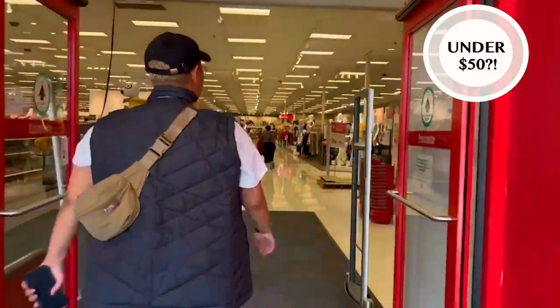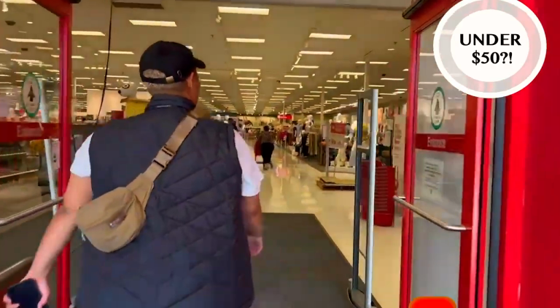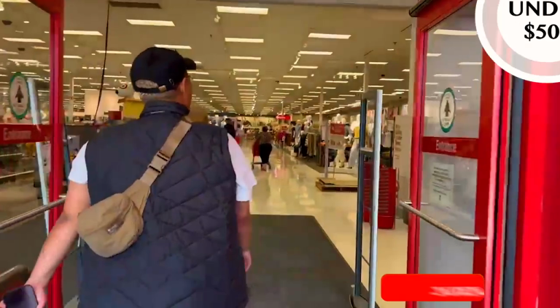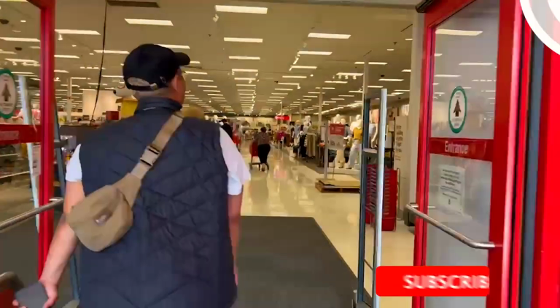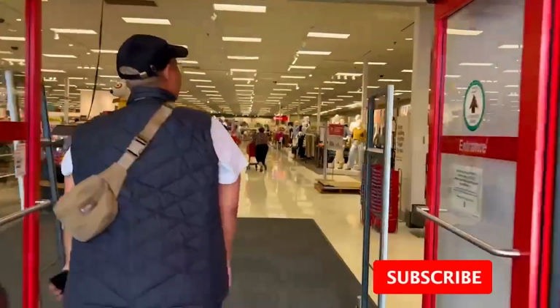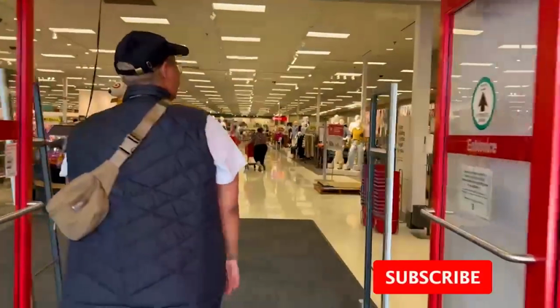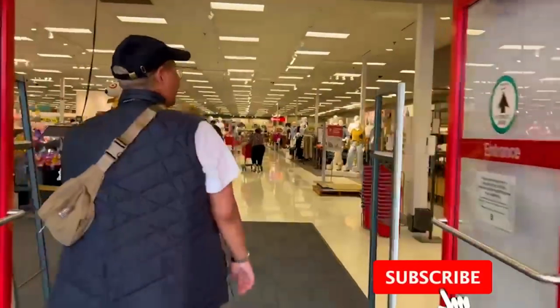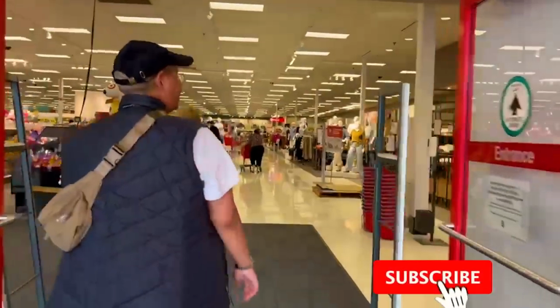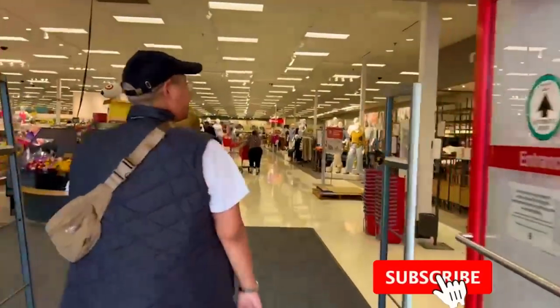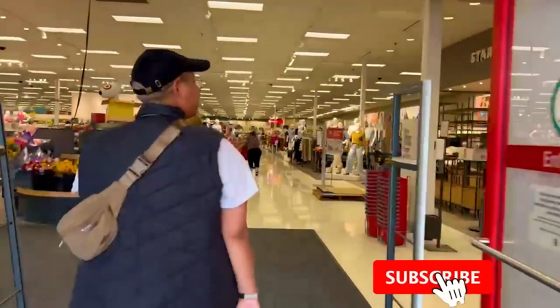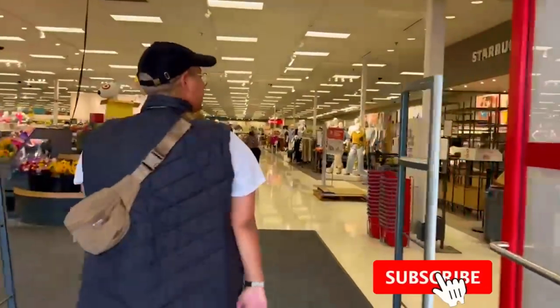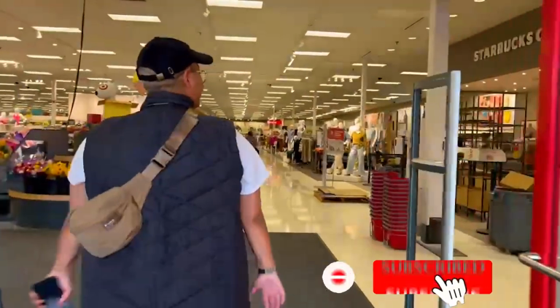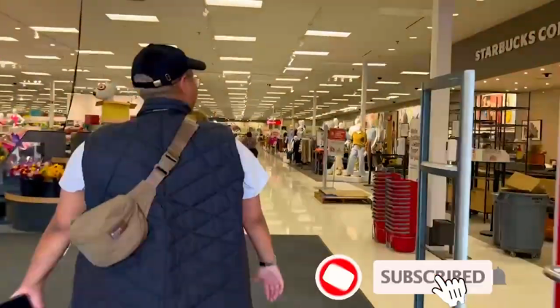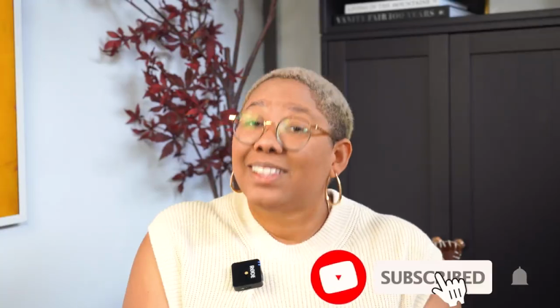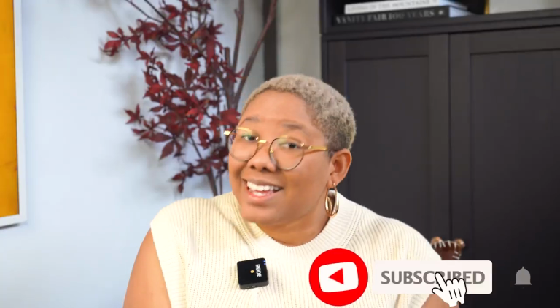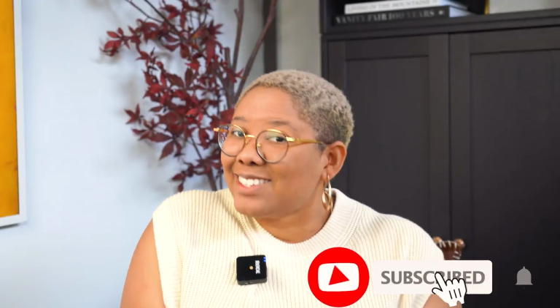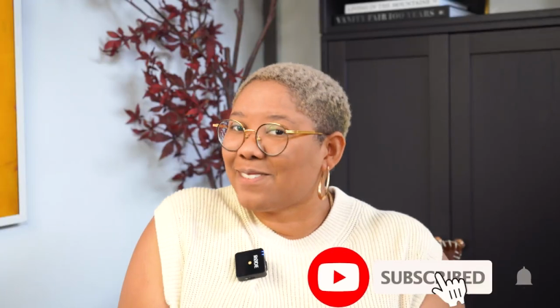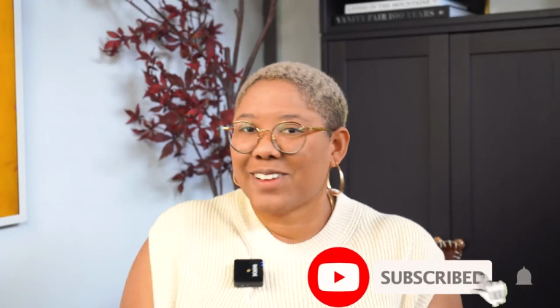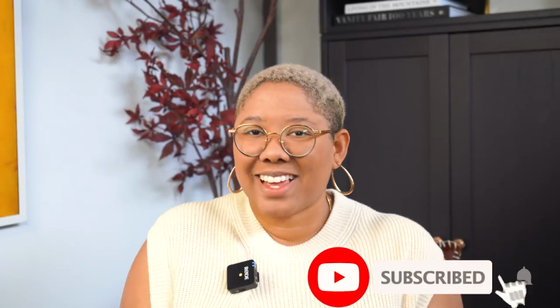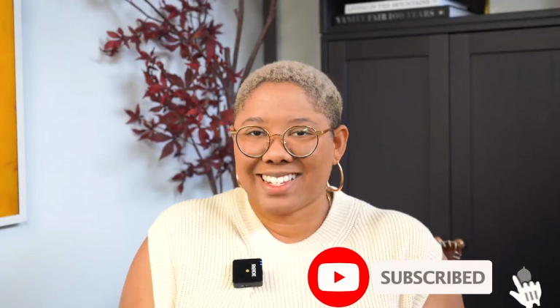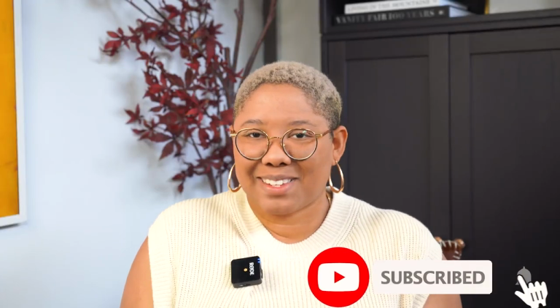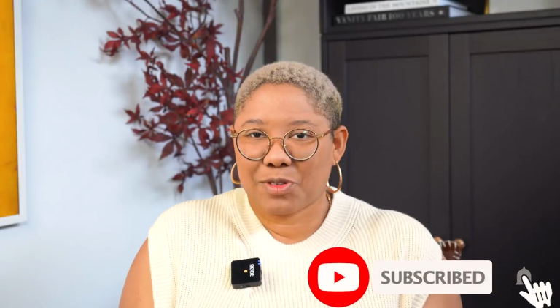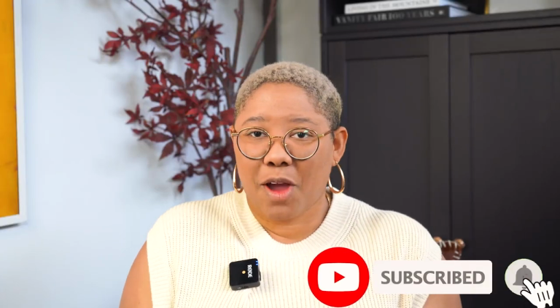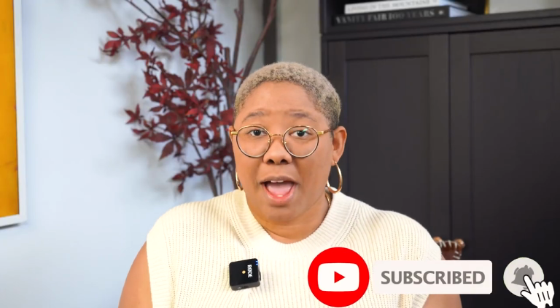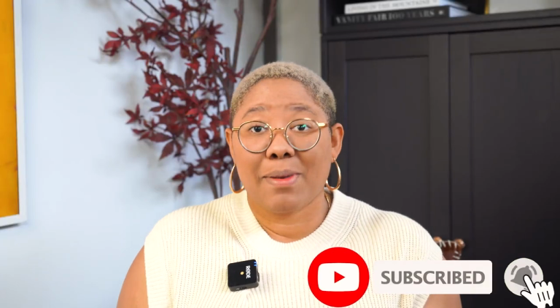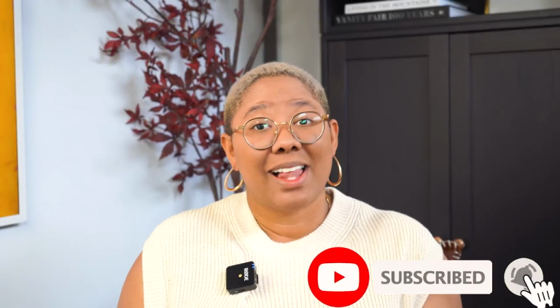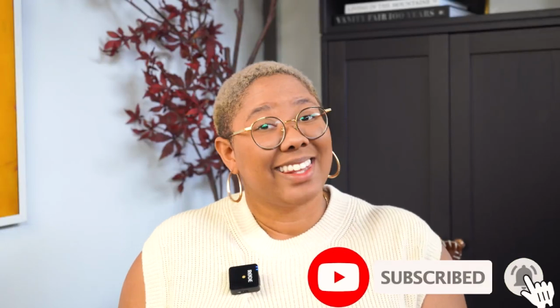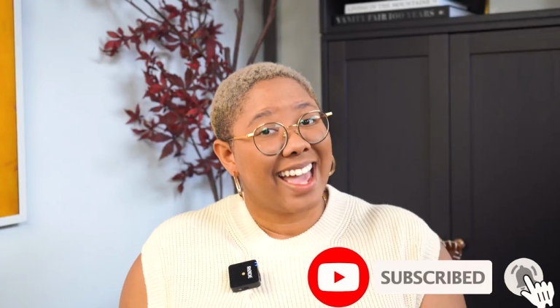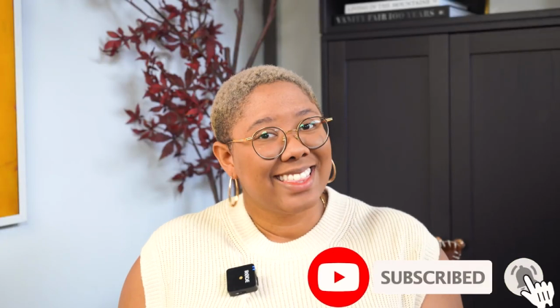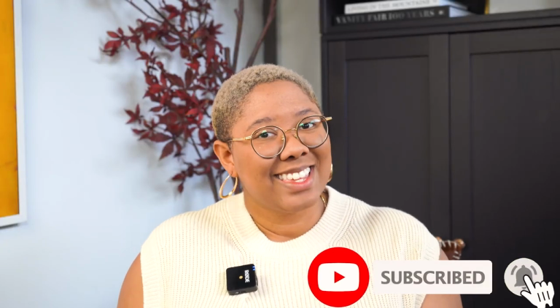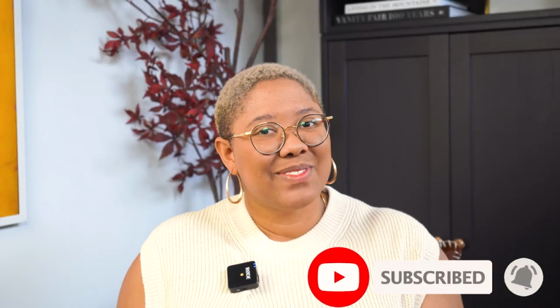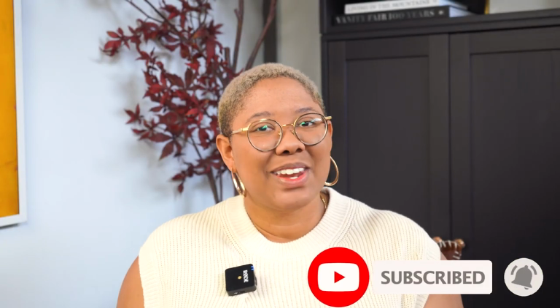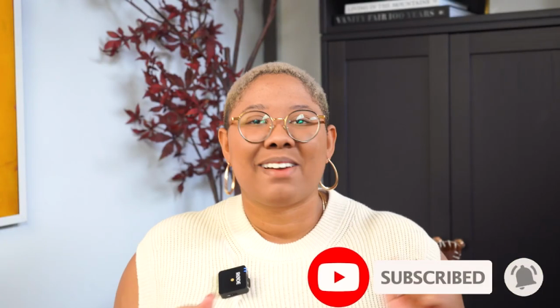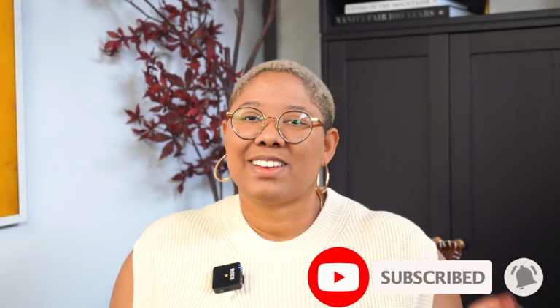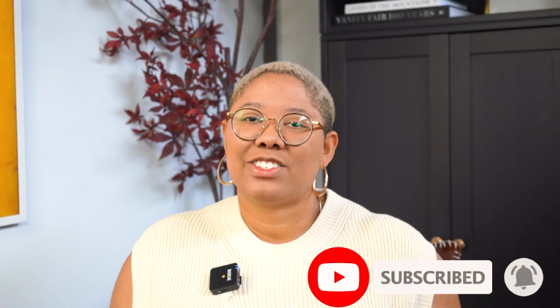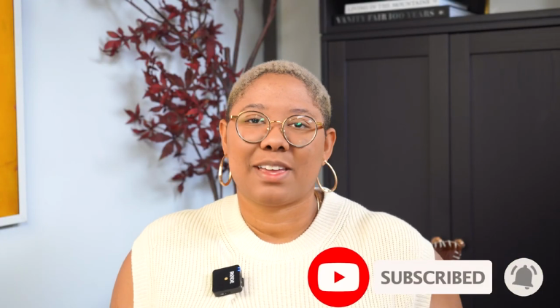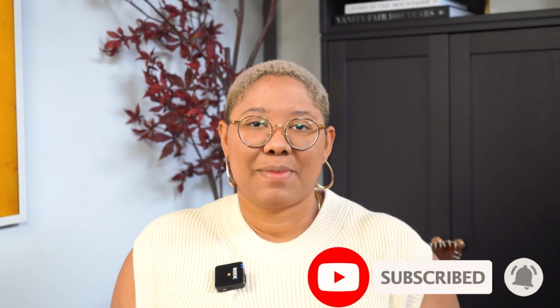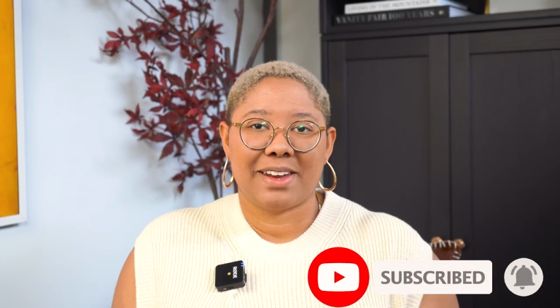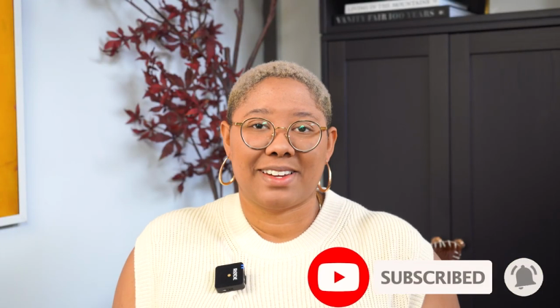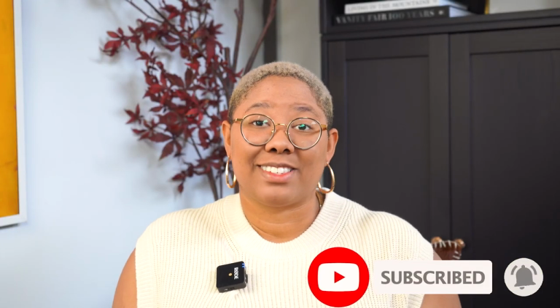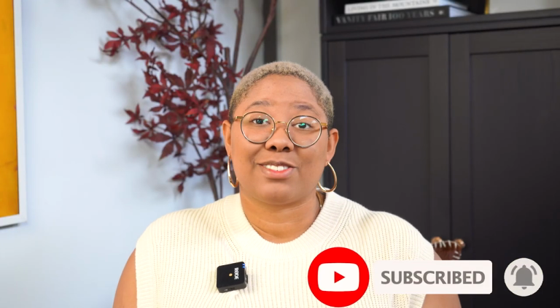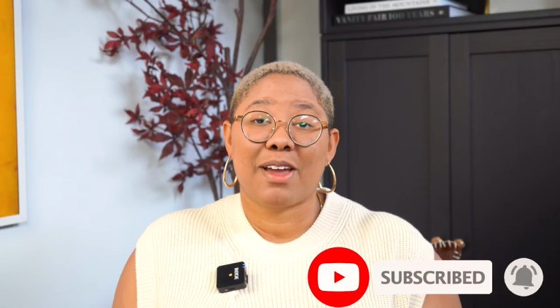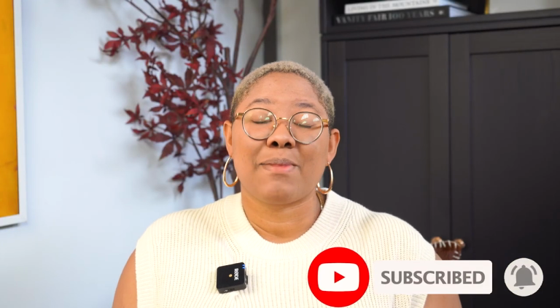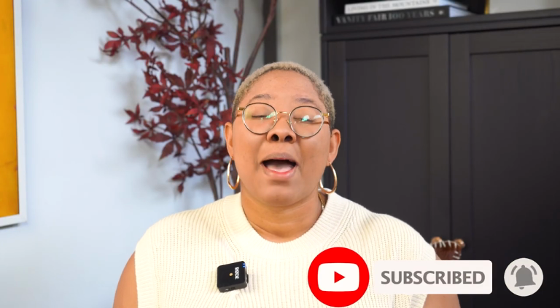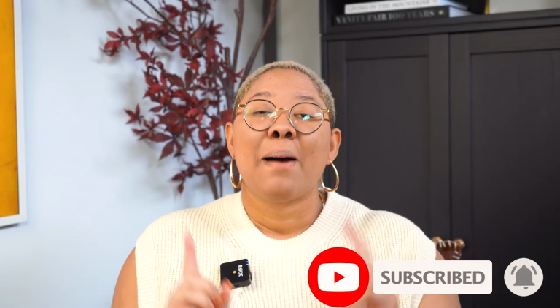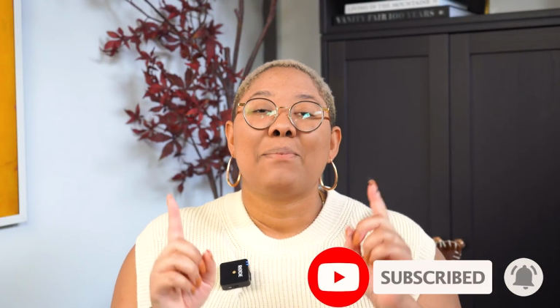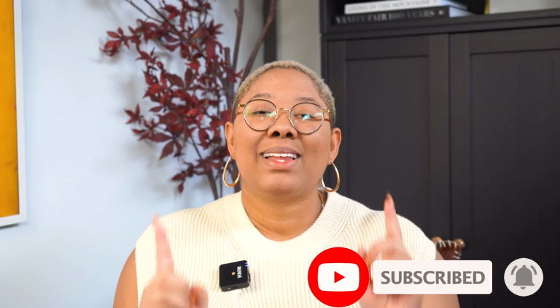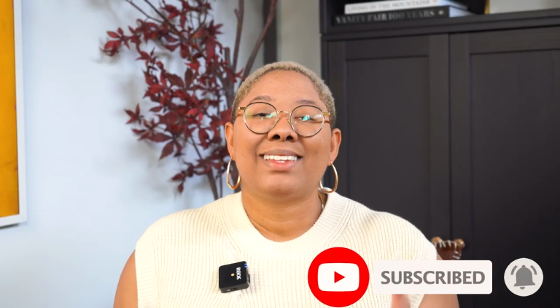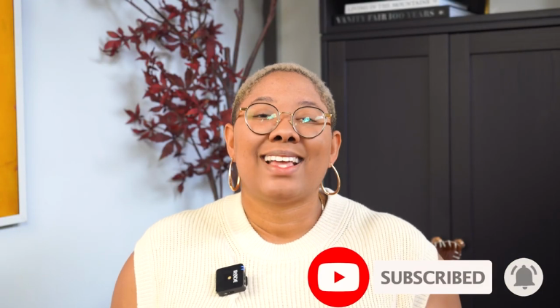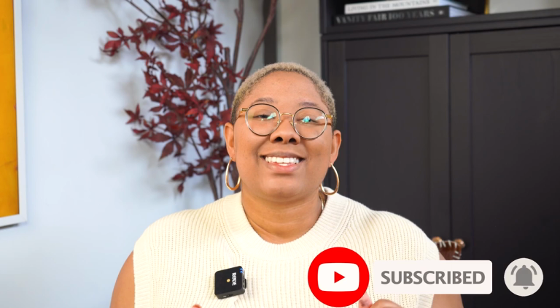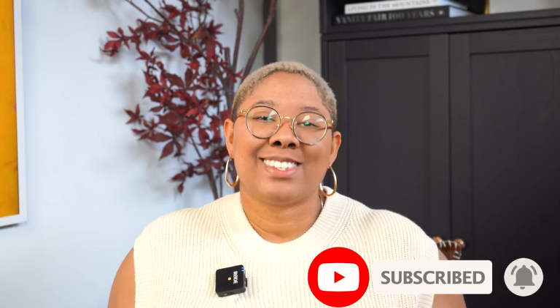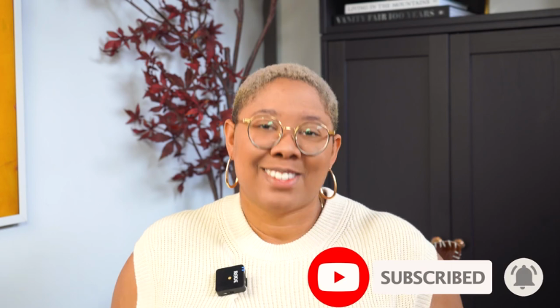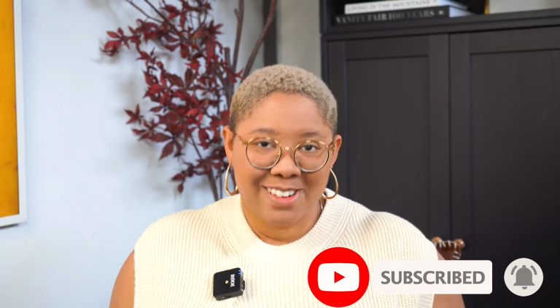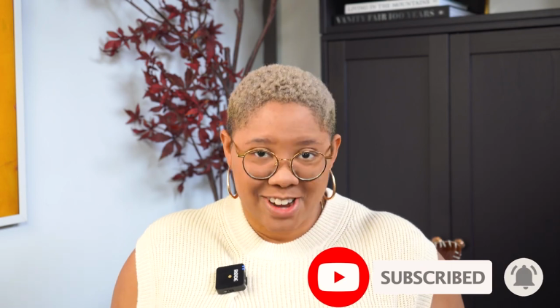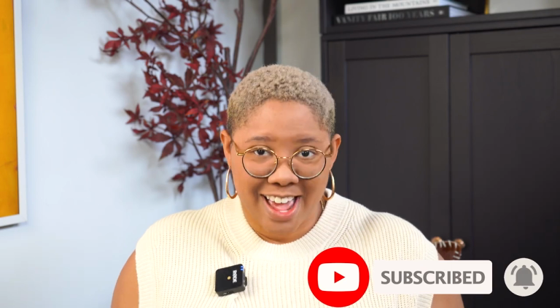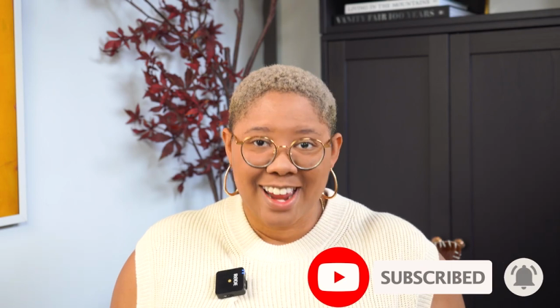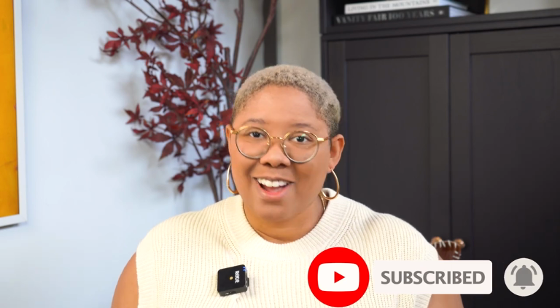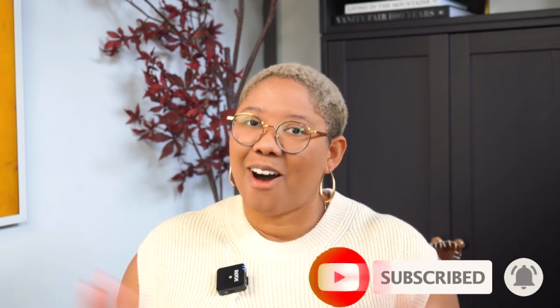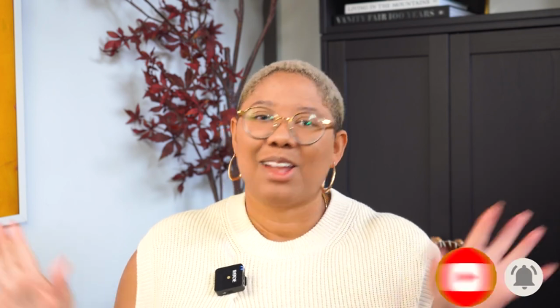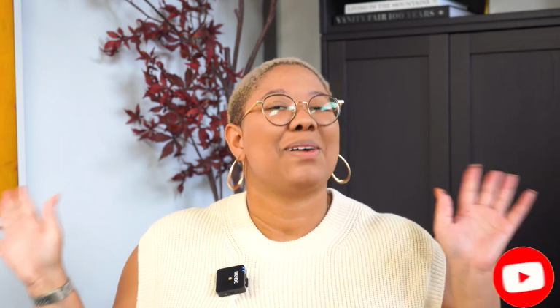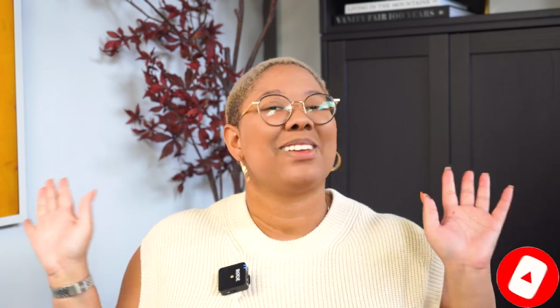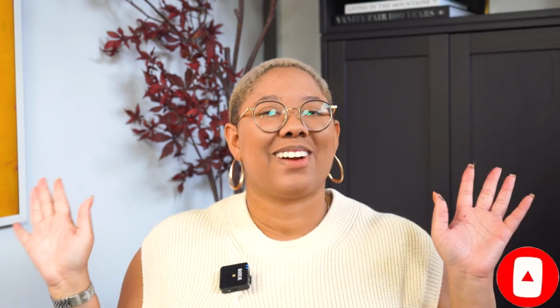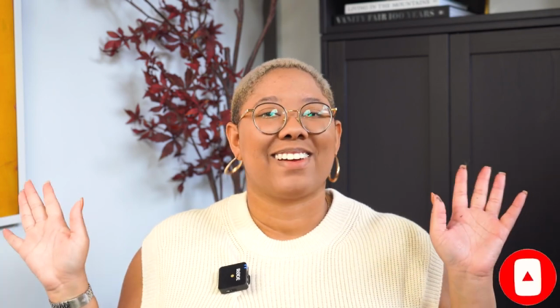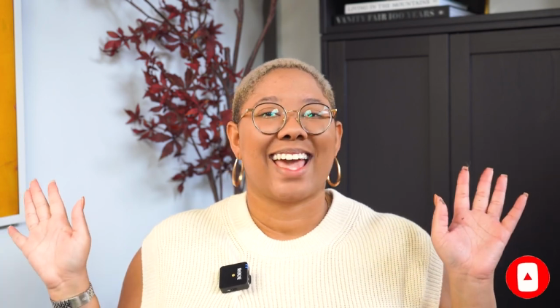Before we get into today's video, please don't forget to subscribe, like this video, and check me out on Instagram. But let's start chatting all about Target.